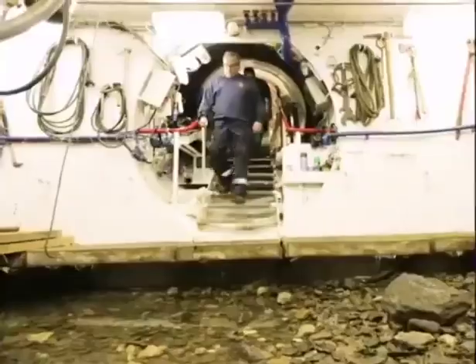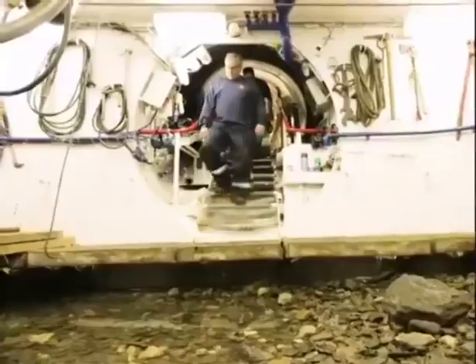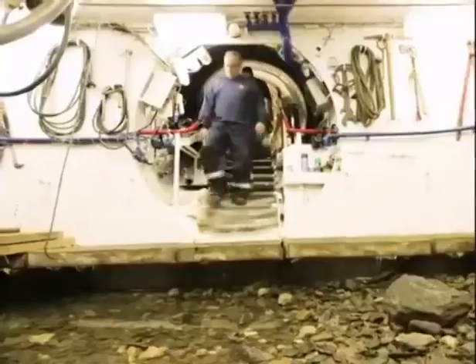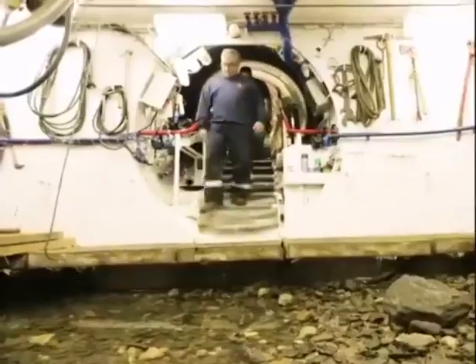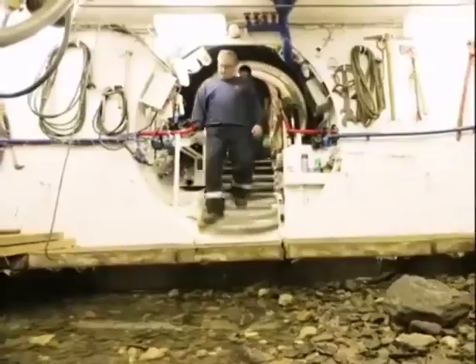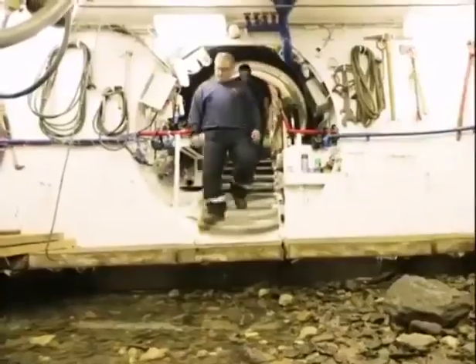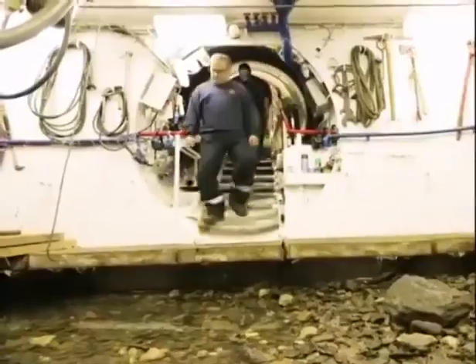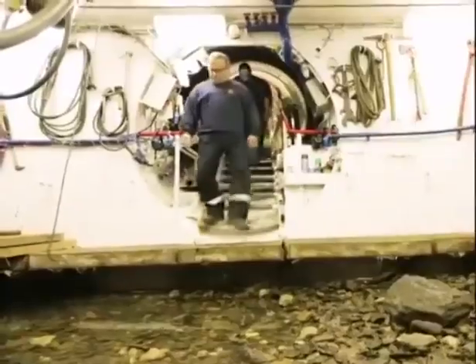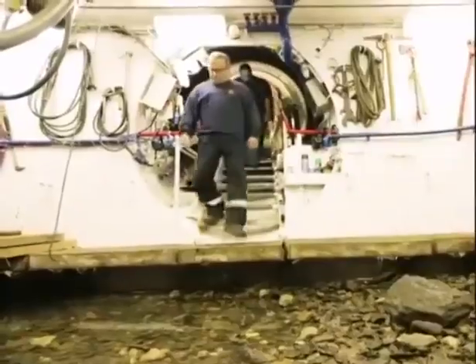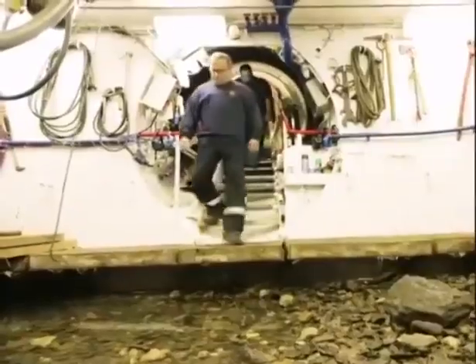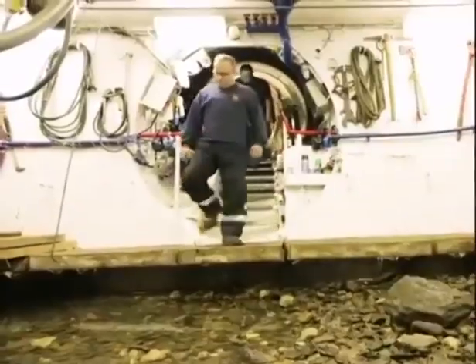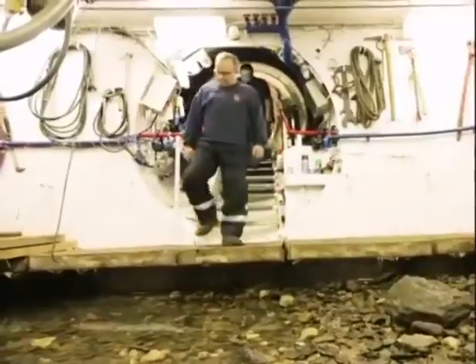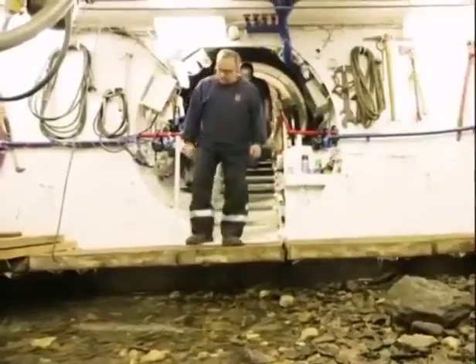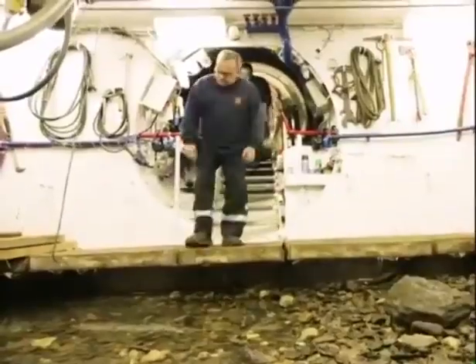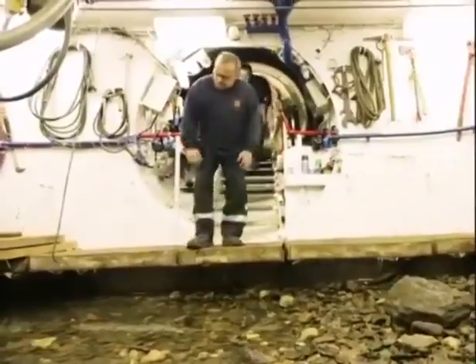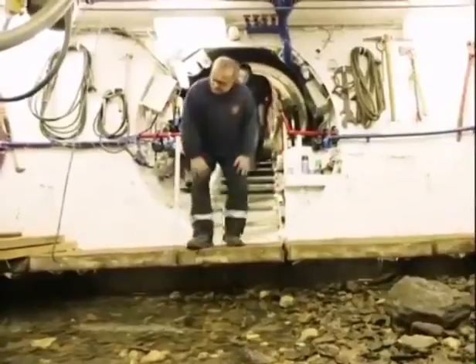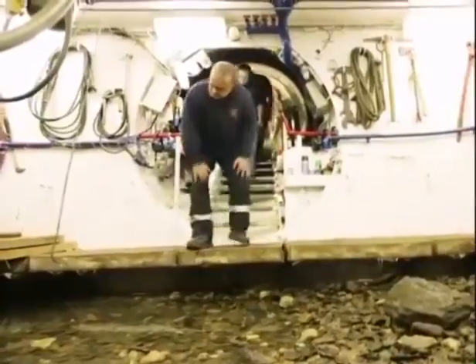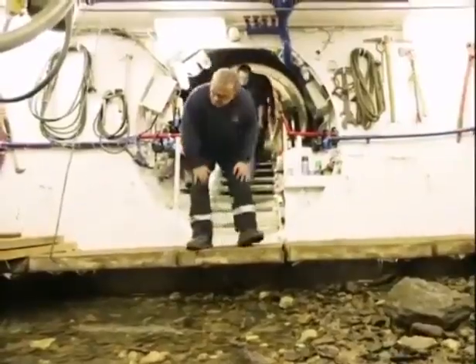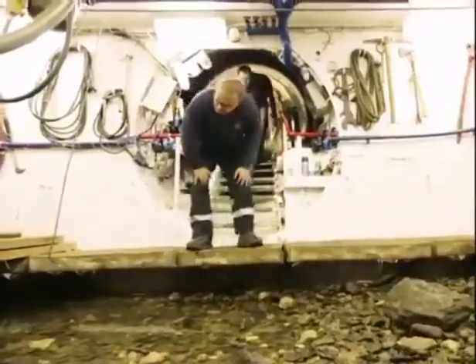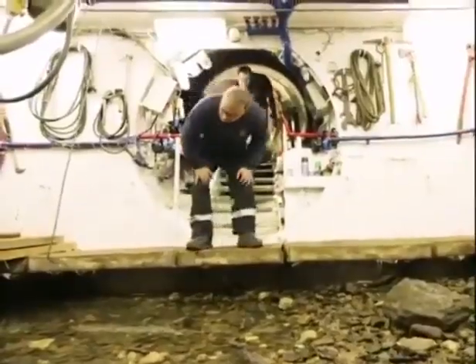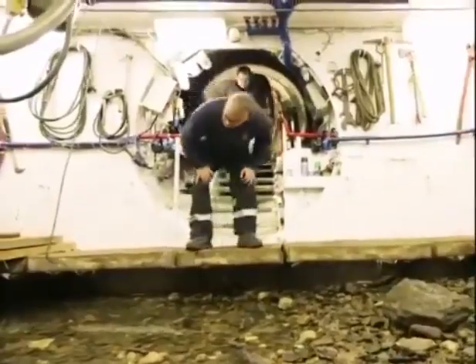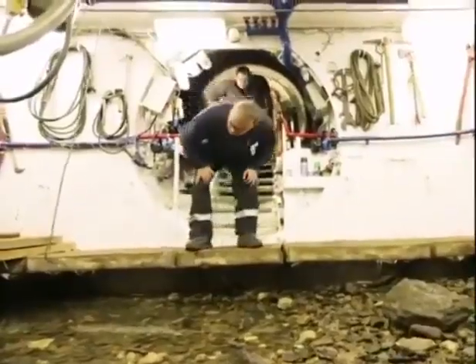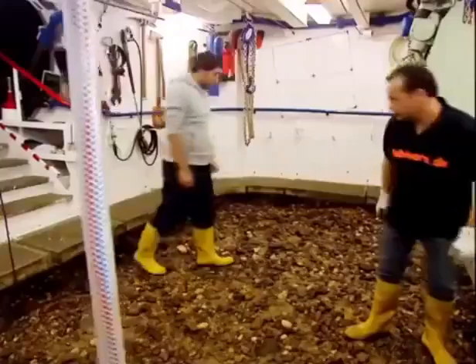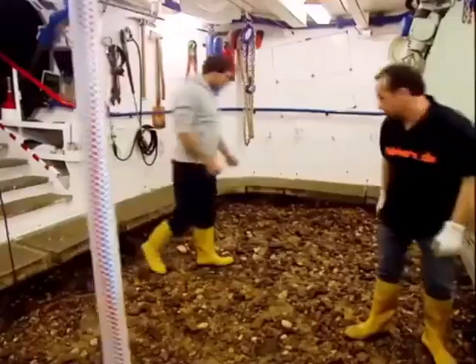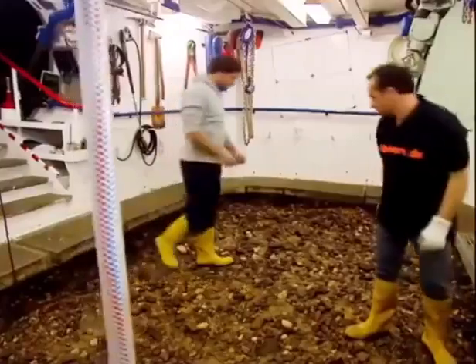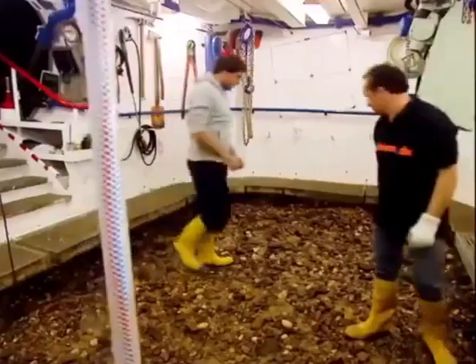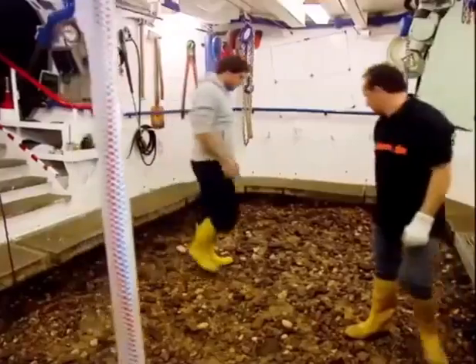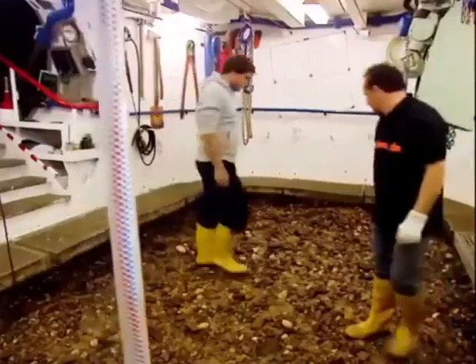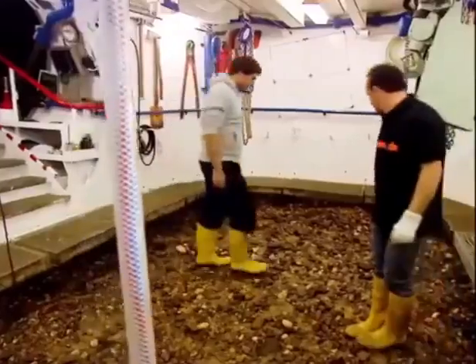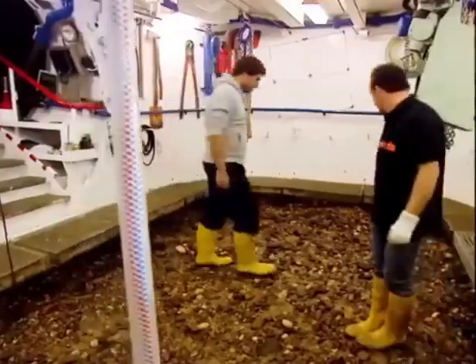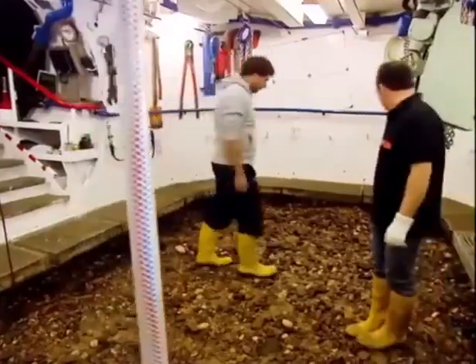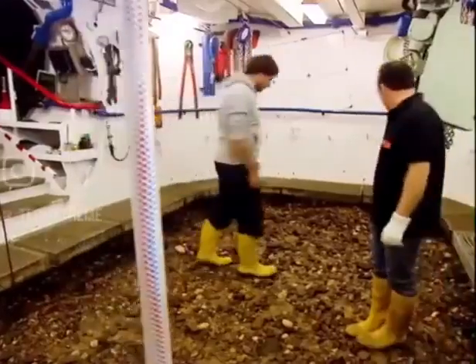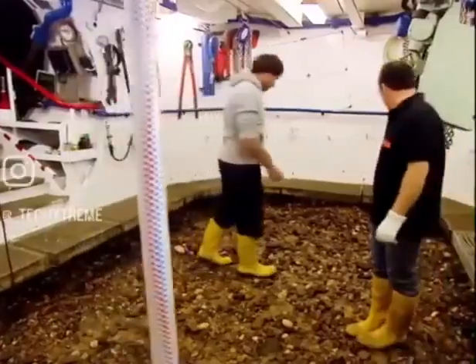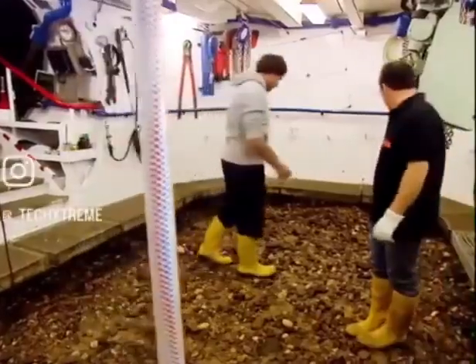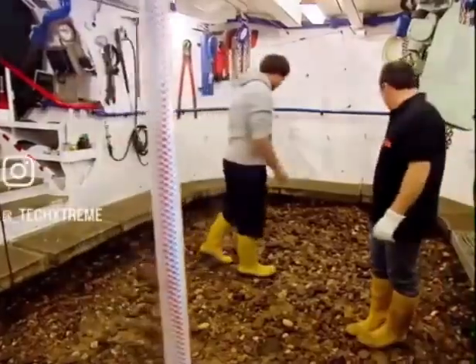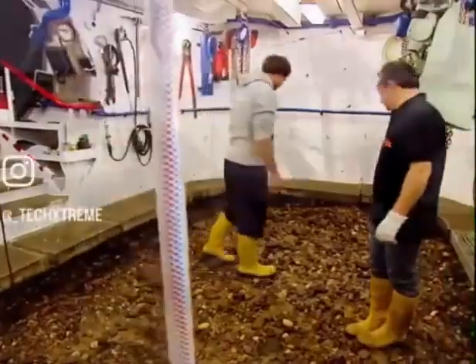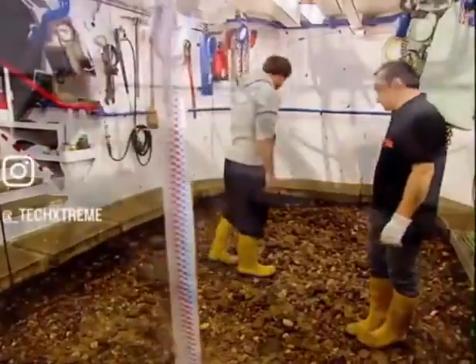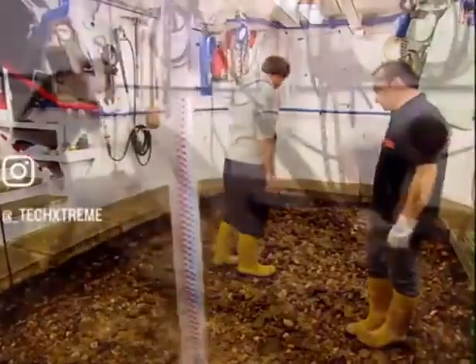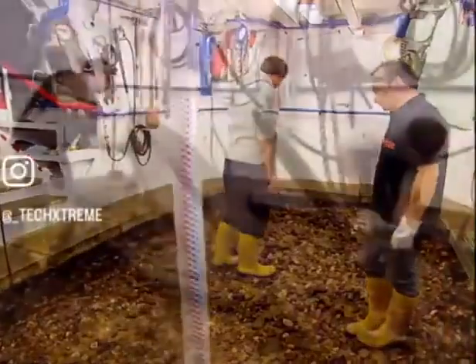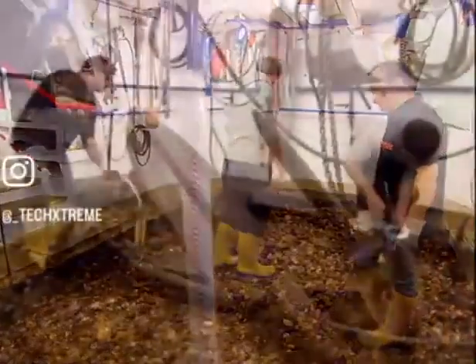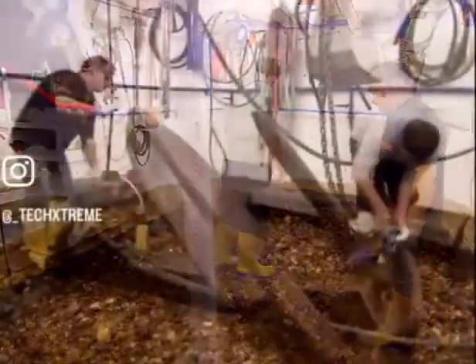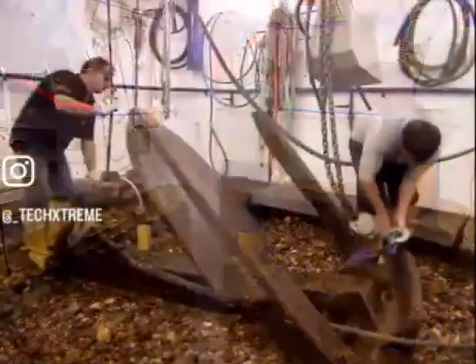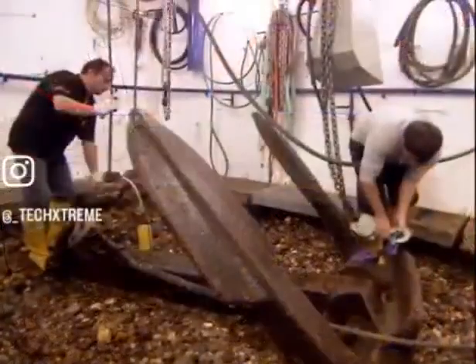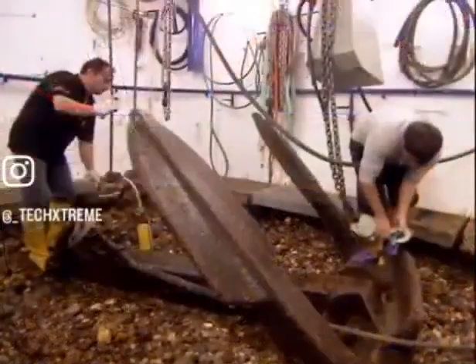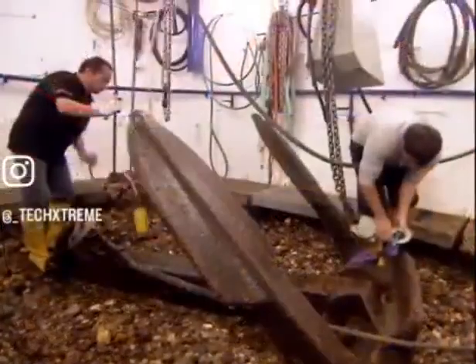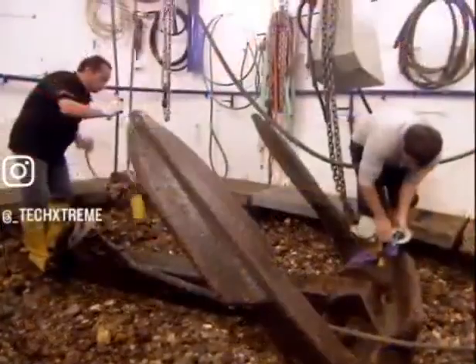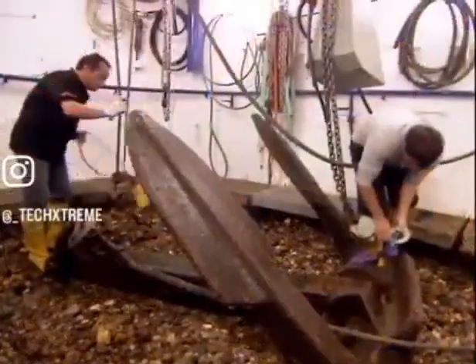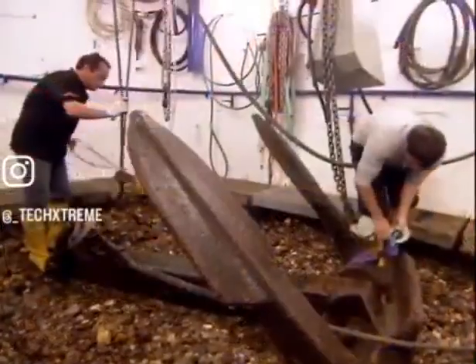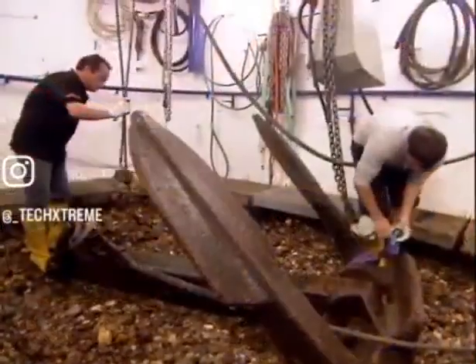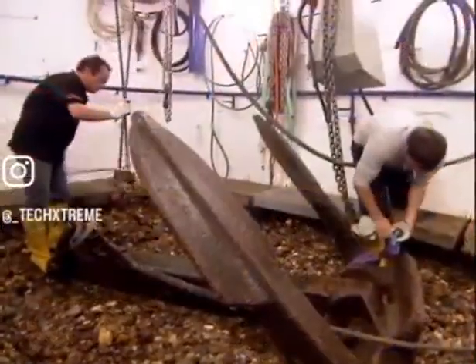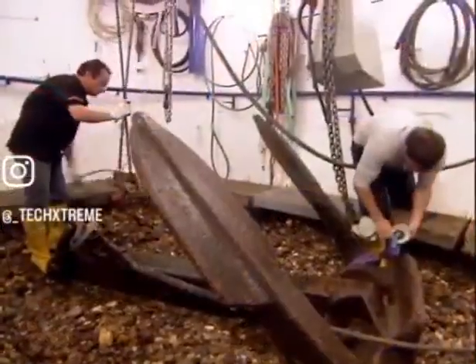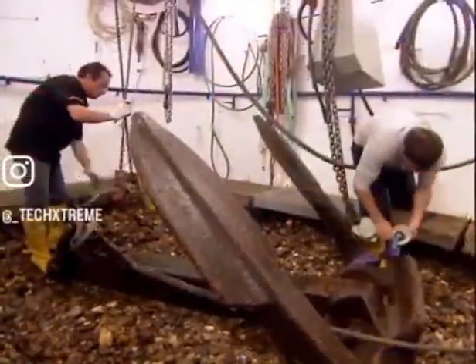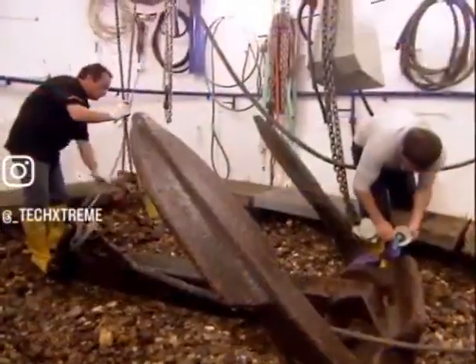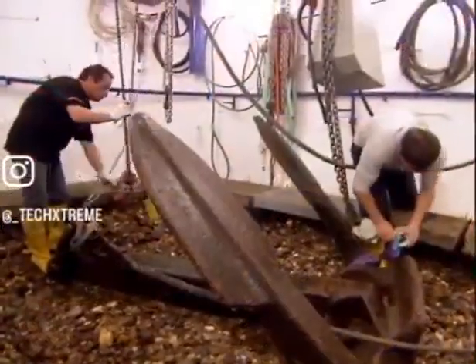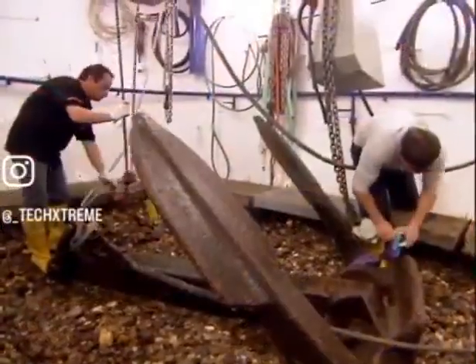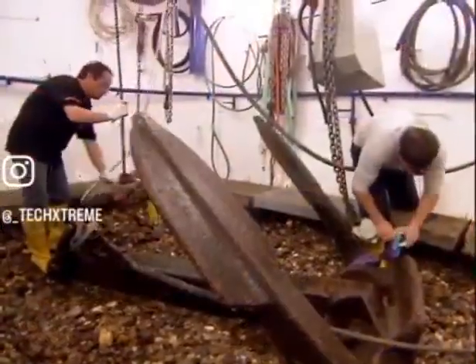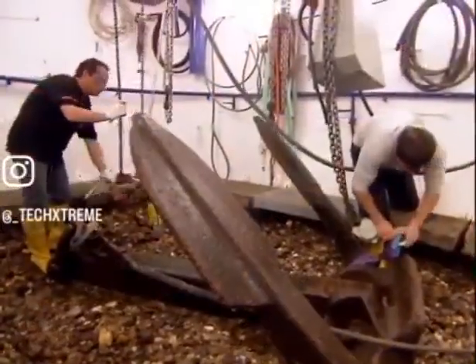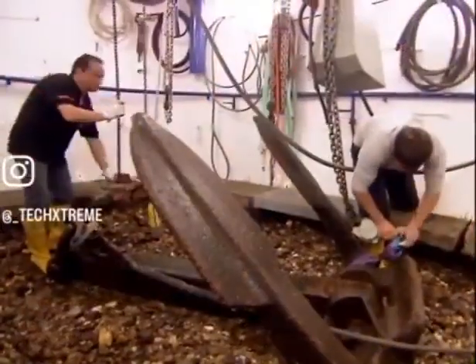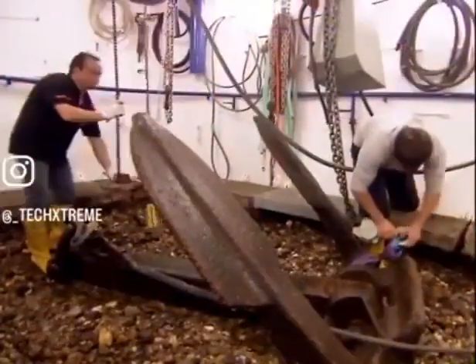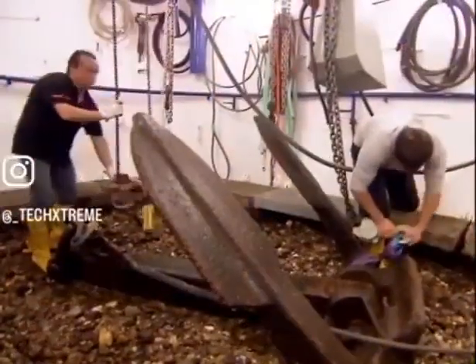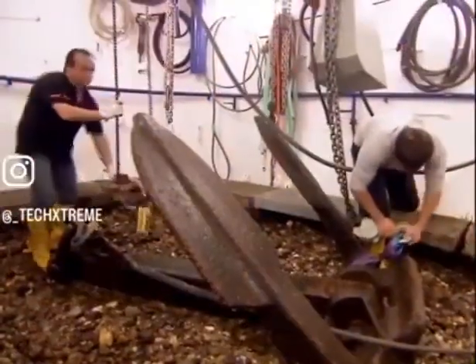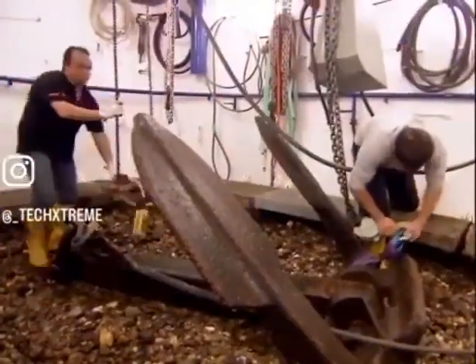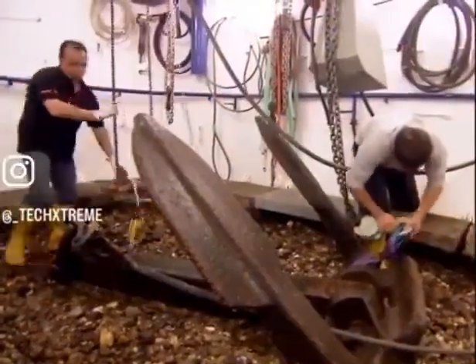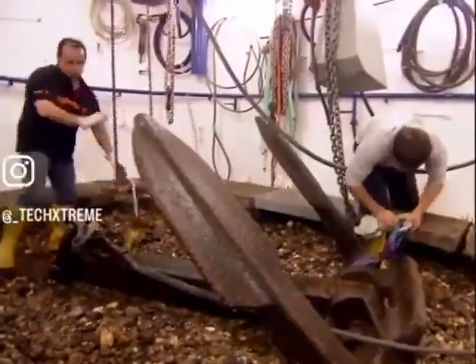Inside, a variety of sunken objects can be observed on the riverbed, and if the items are too heavy, a crane can be used to lift them directly.